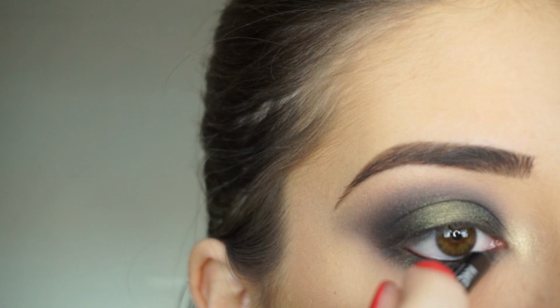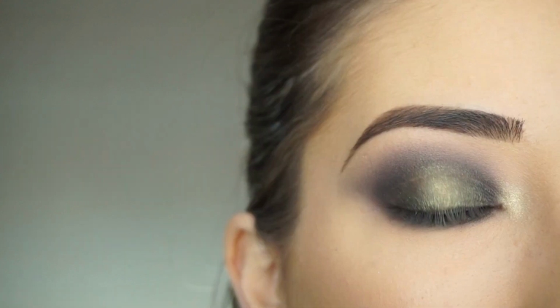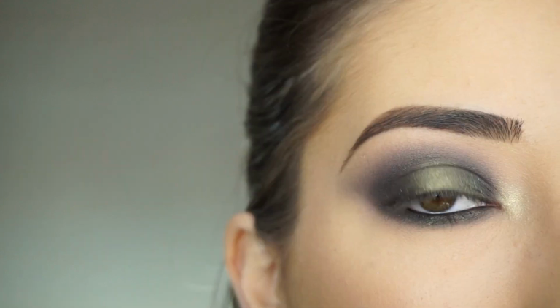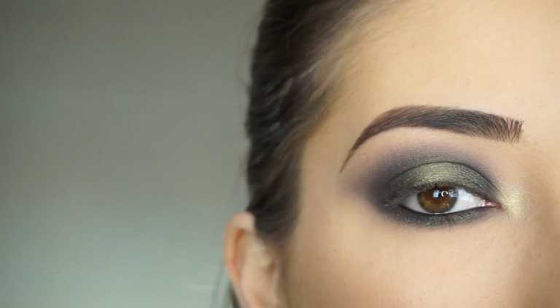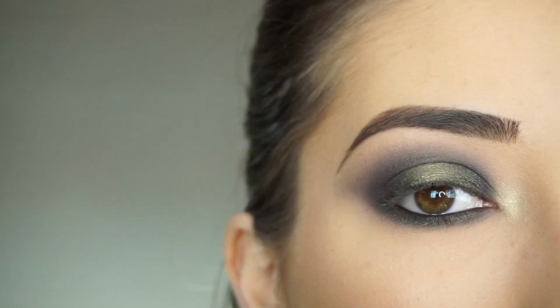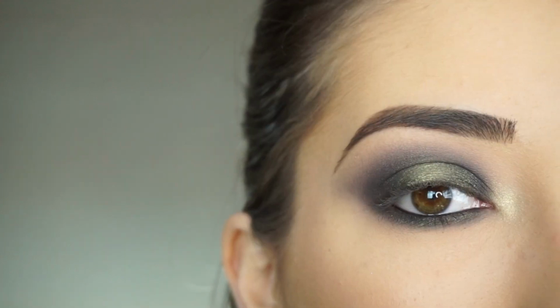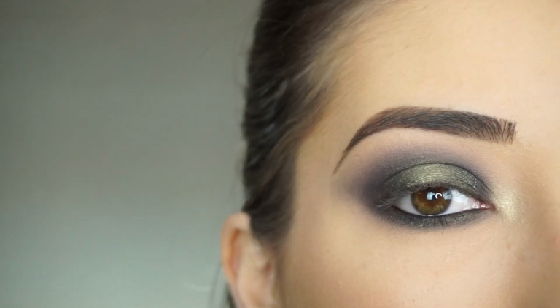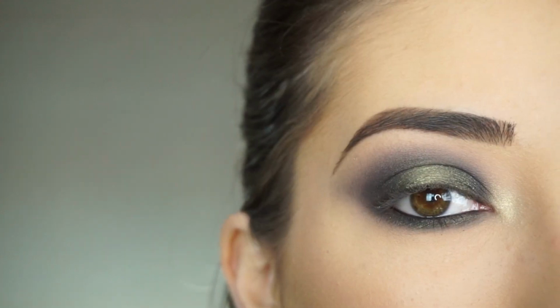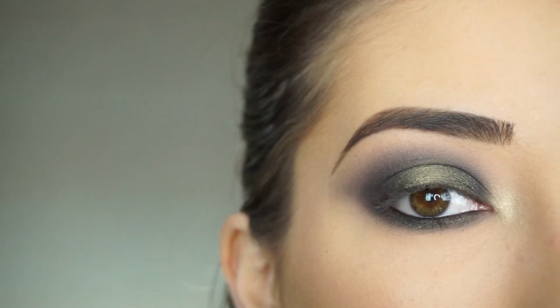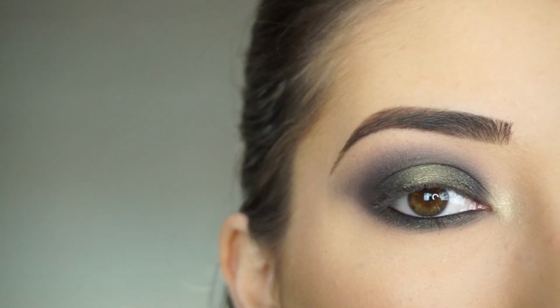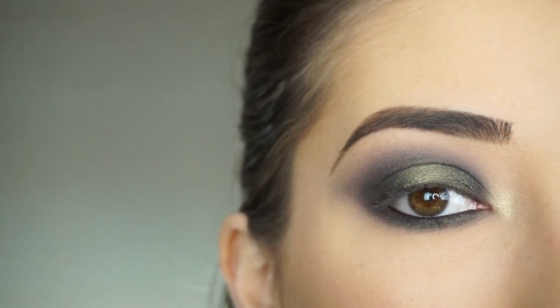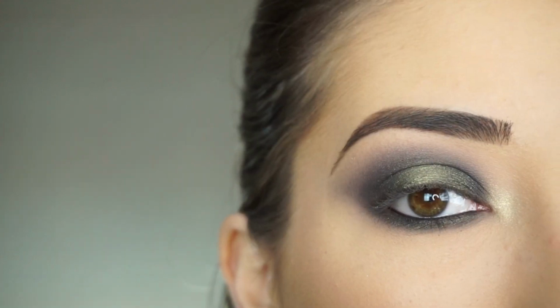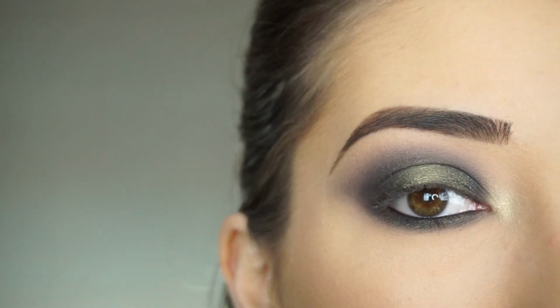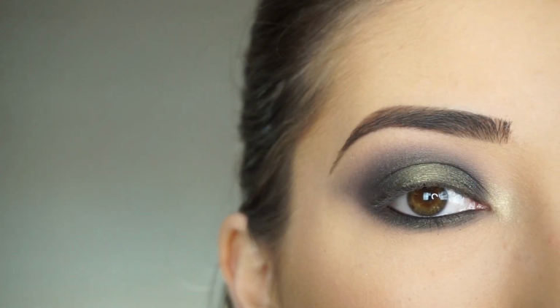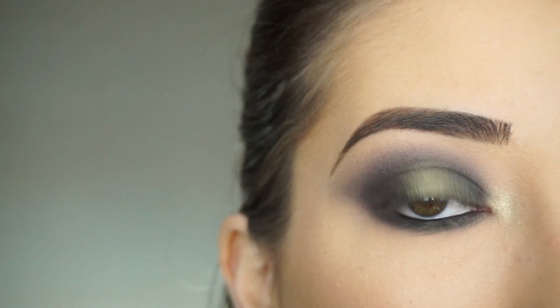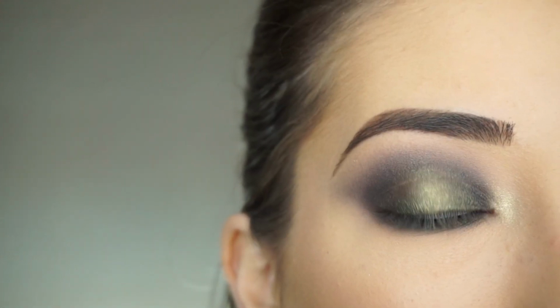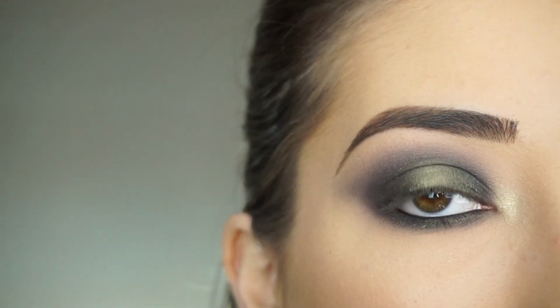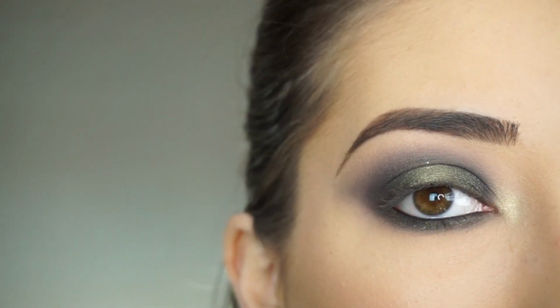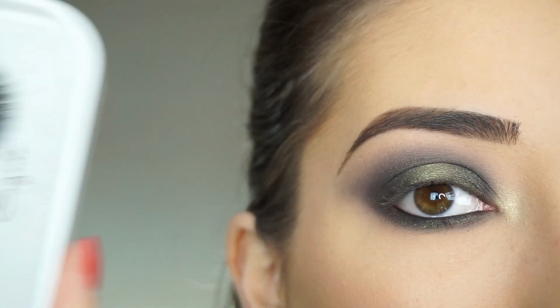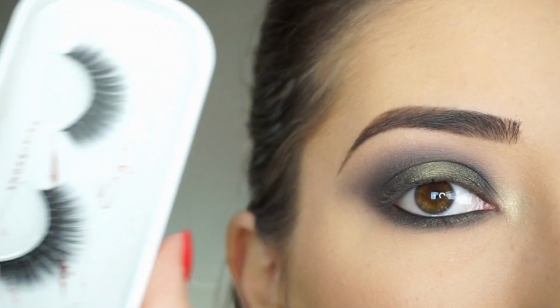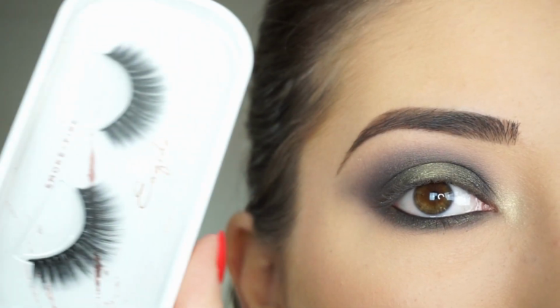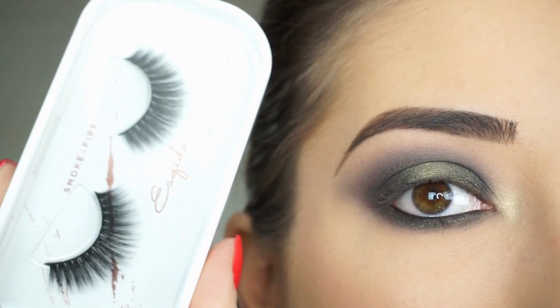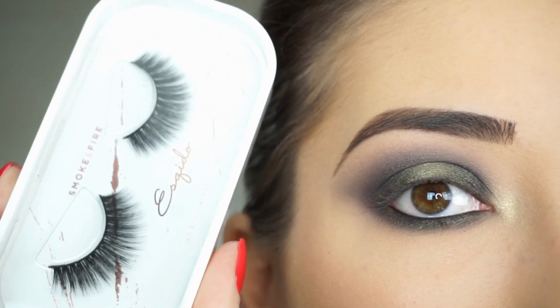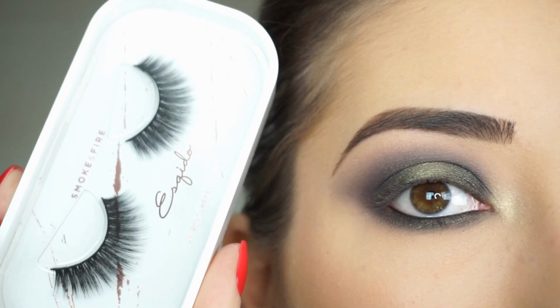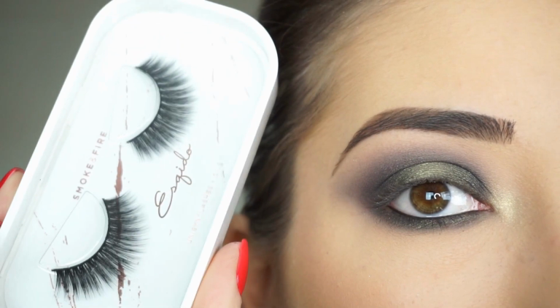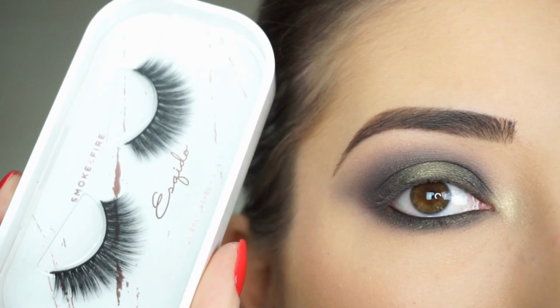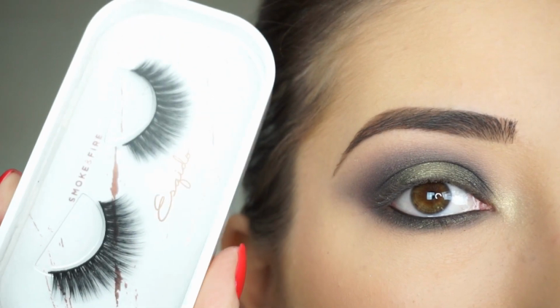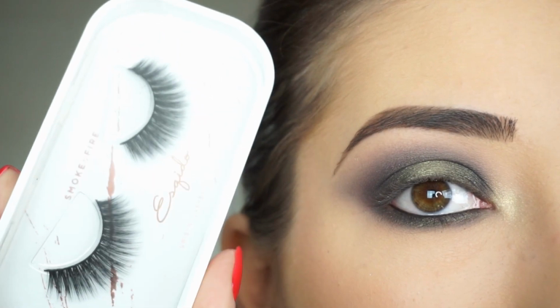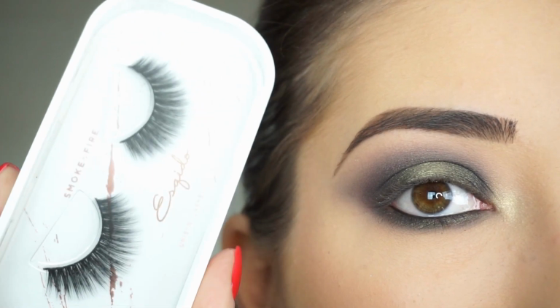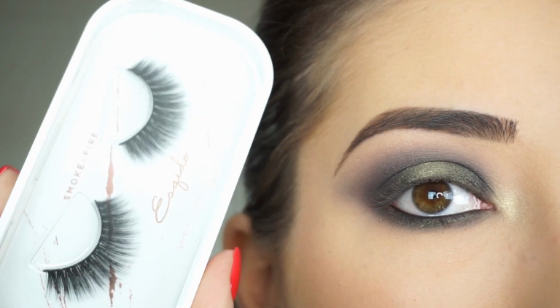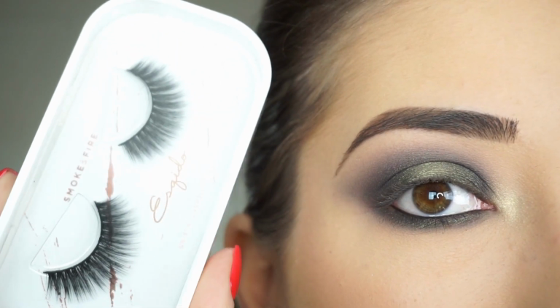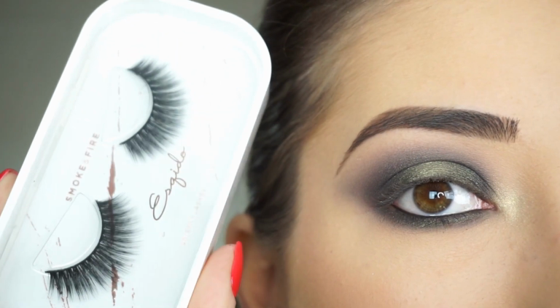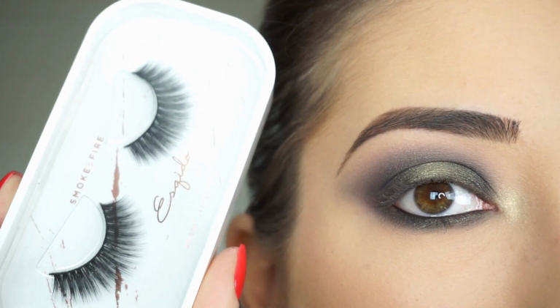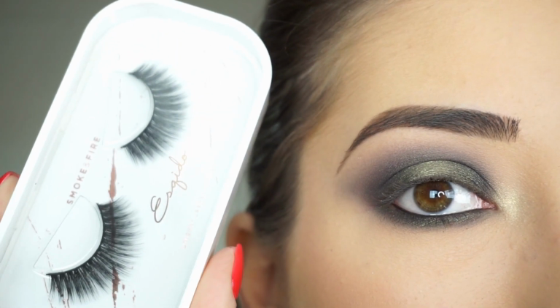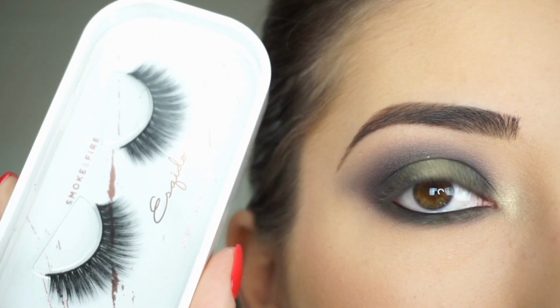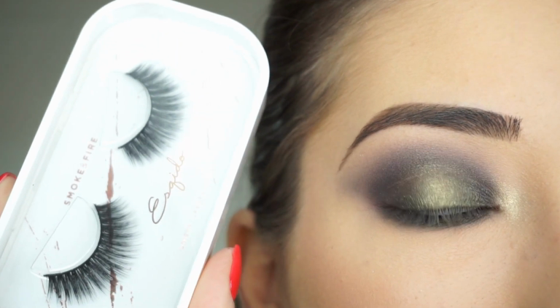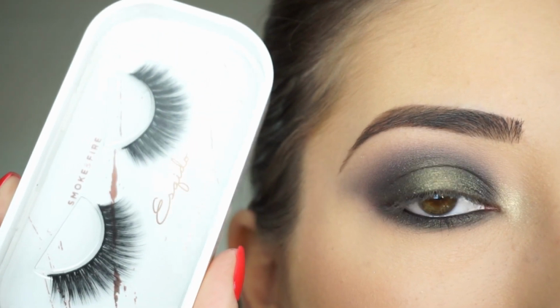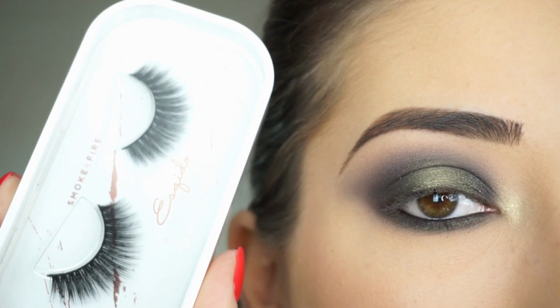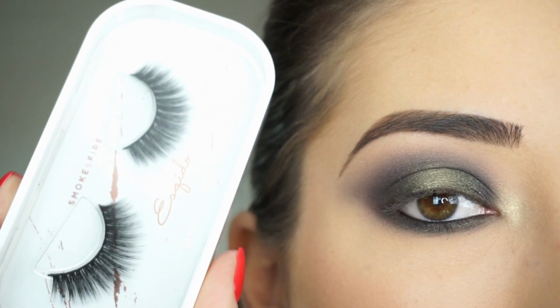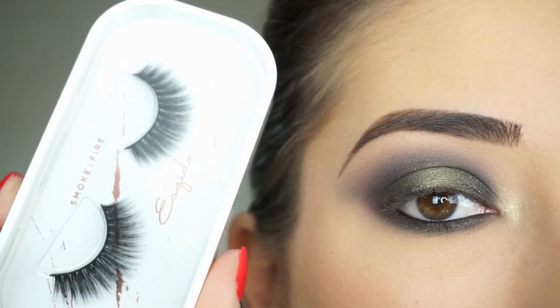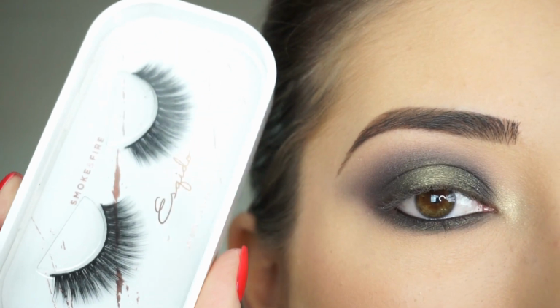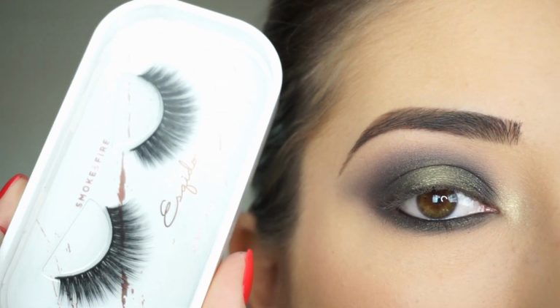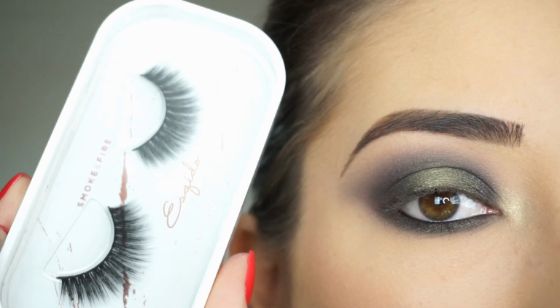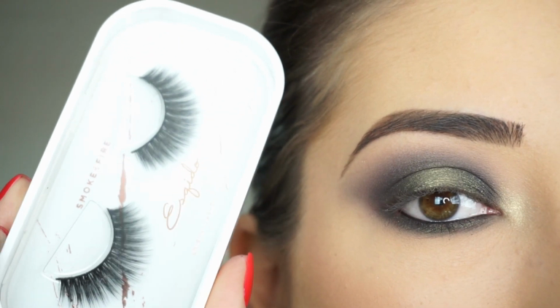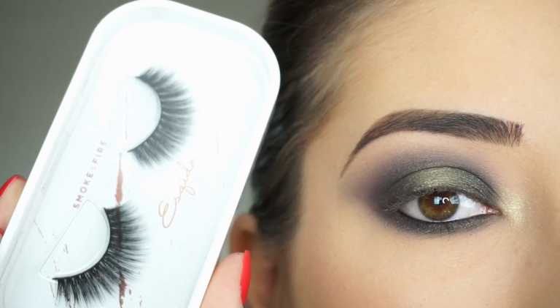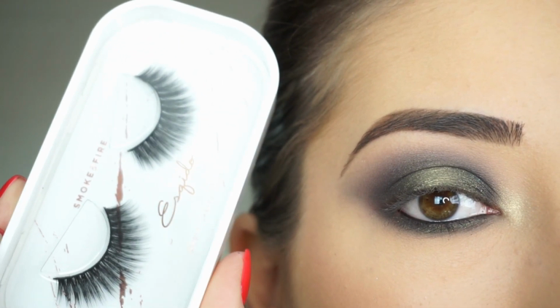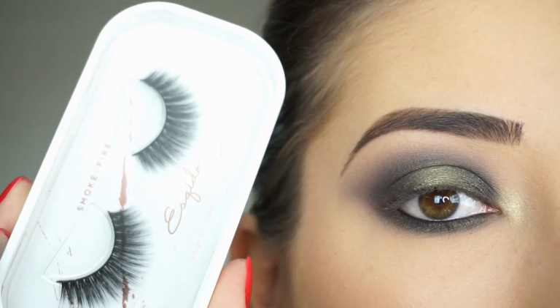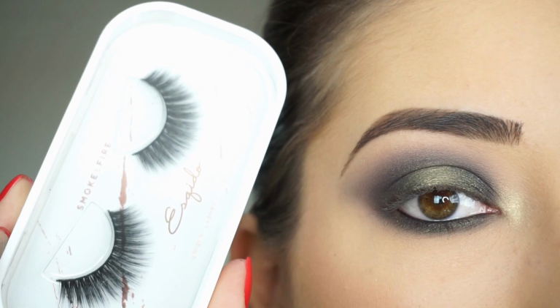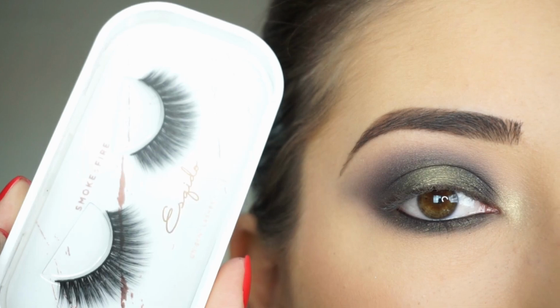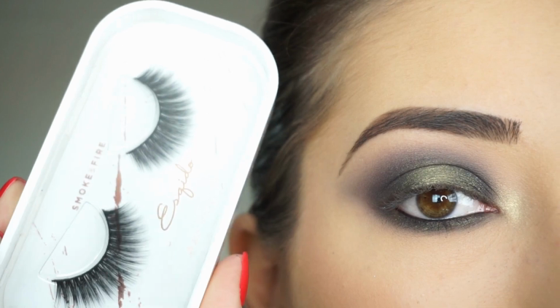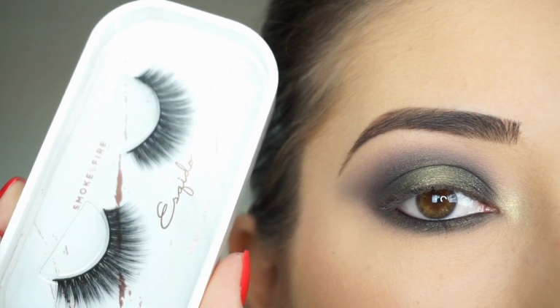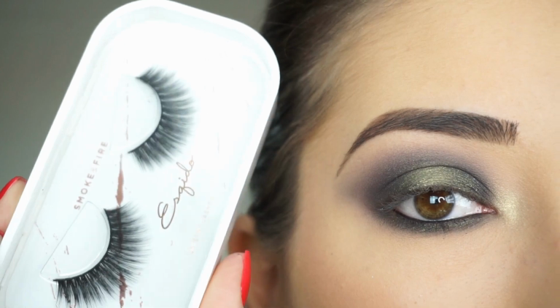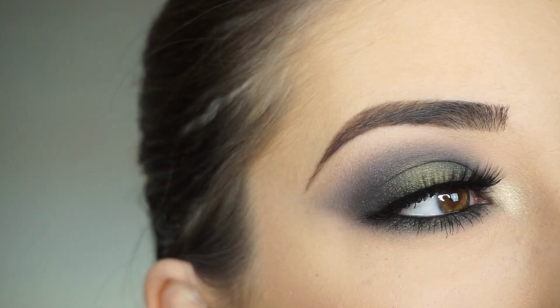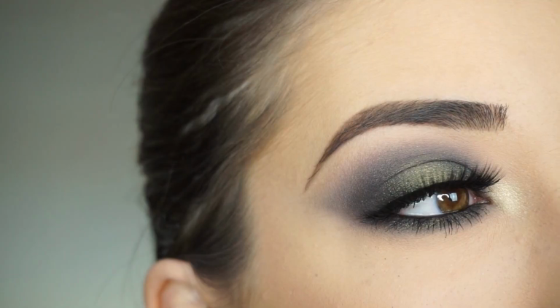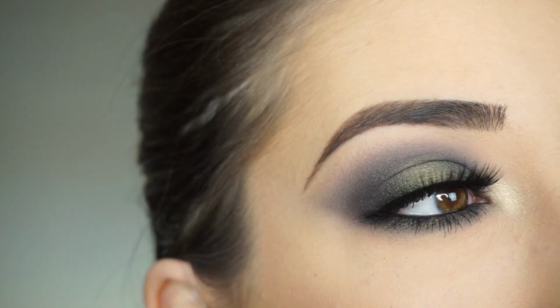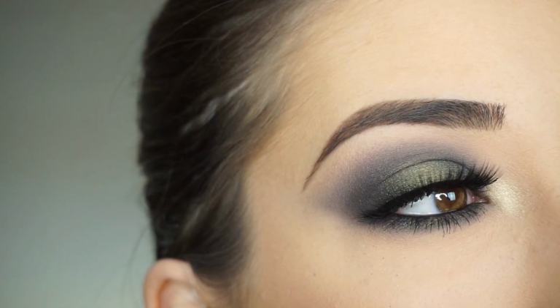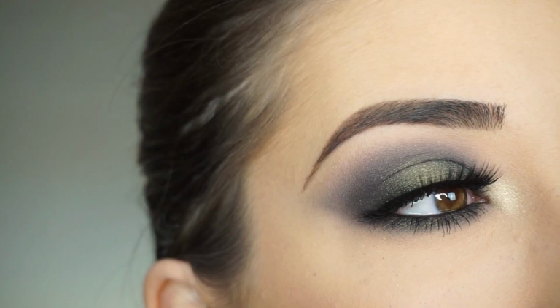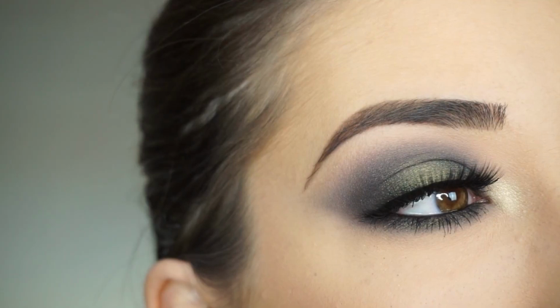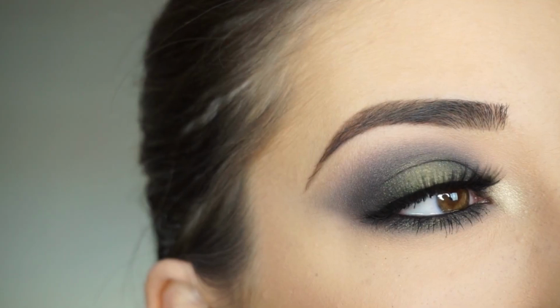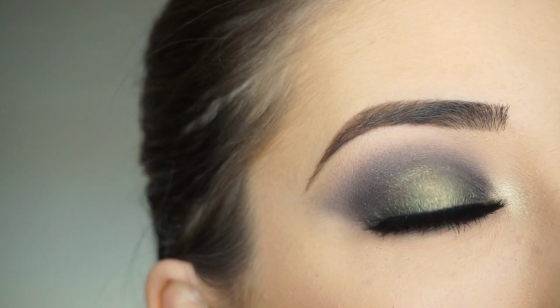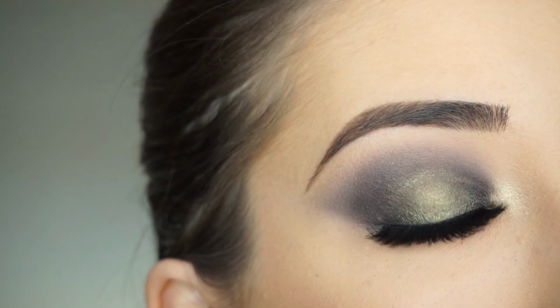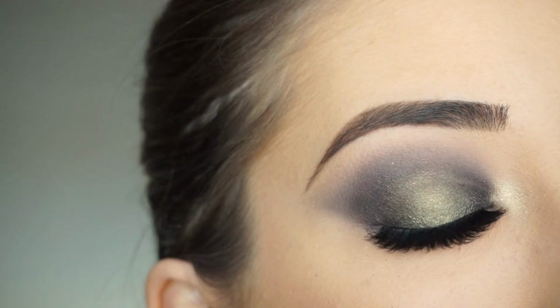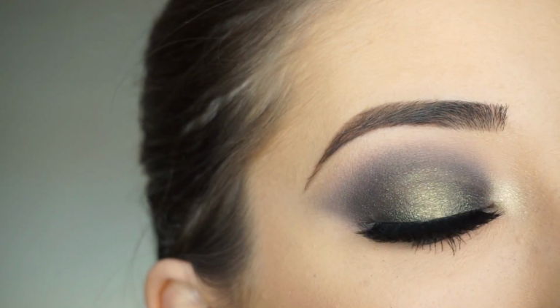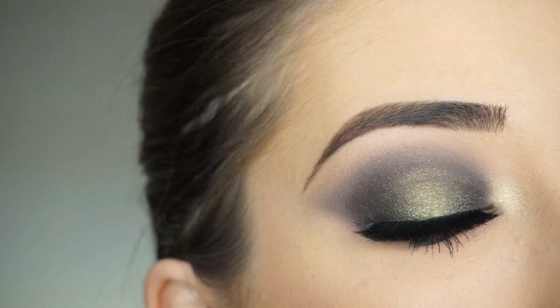Now I'm going to apply some mascara and false lashes. Today I'm going to be trying out these Osquito Lashes in Smoke and Fire, and that is the eye look done.